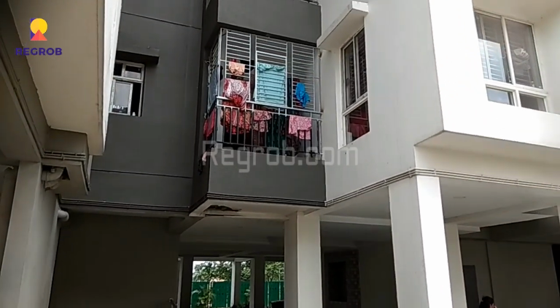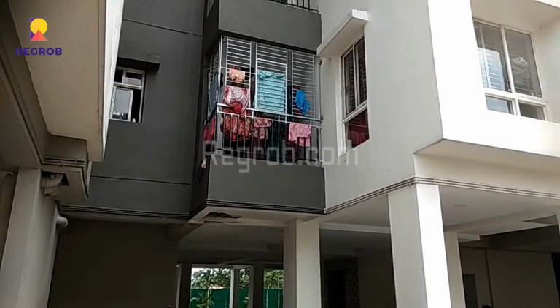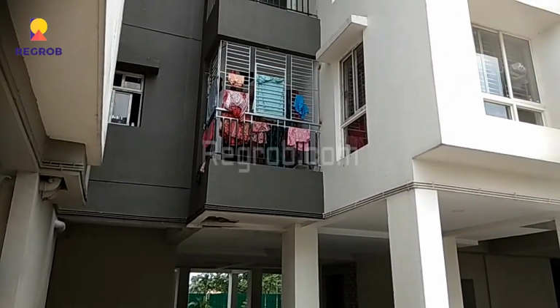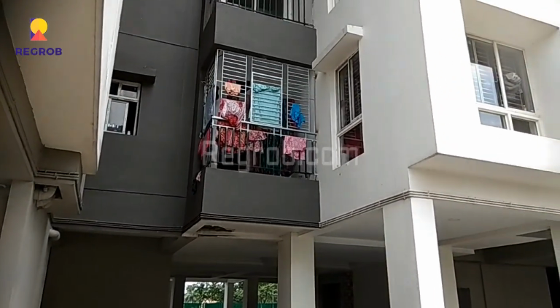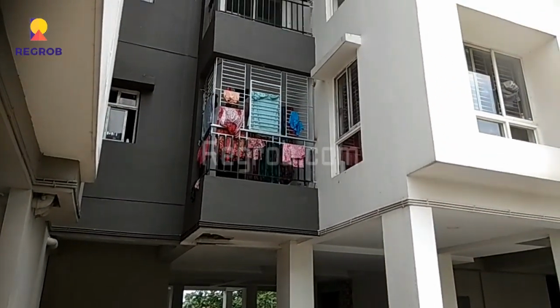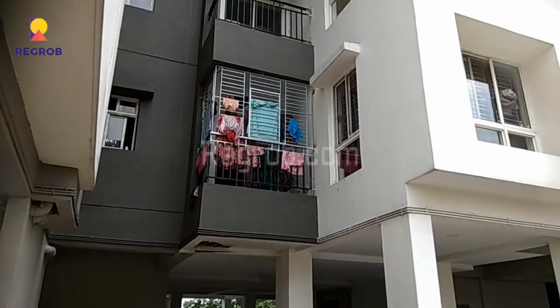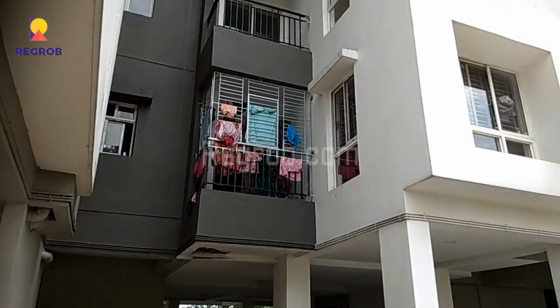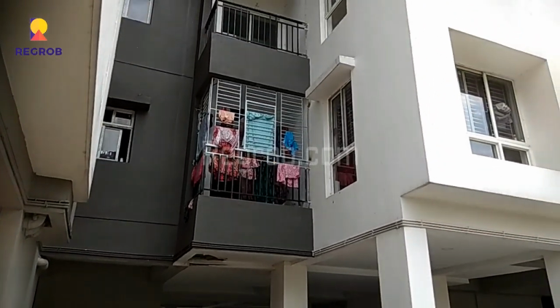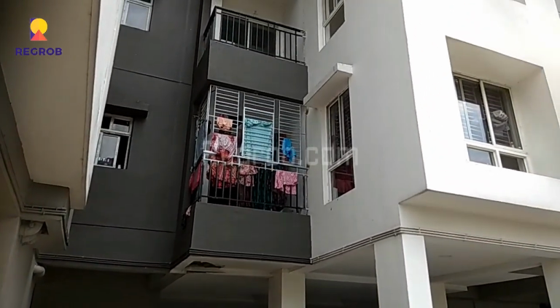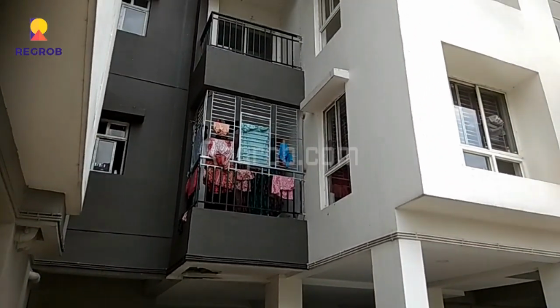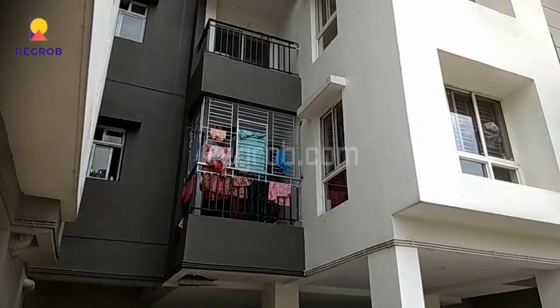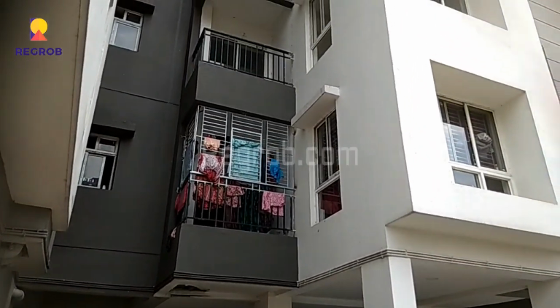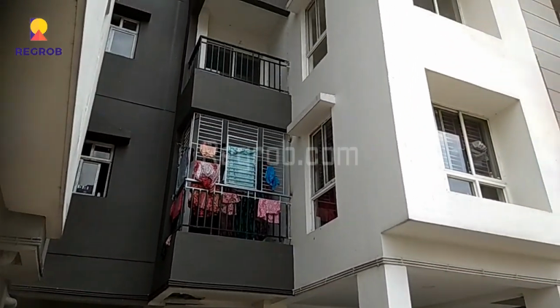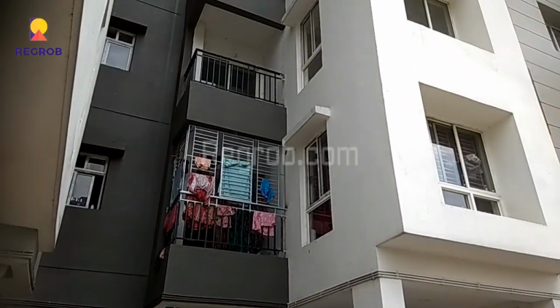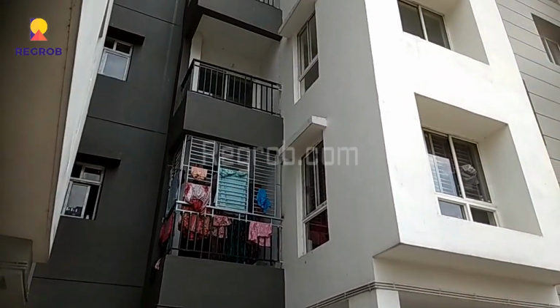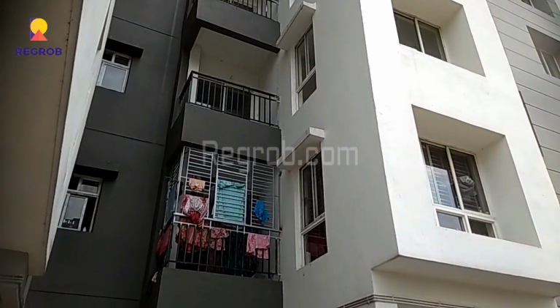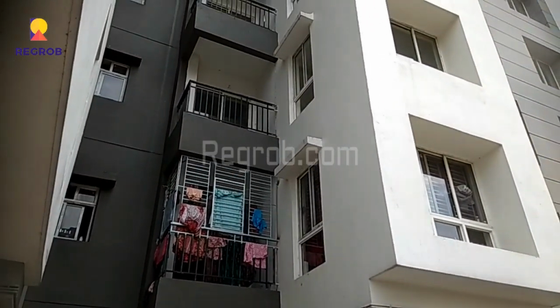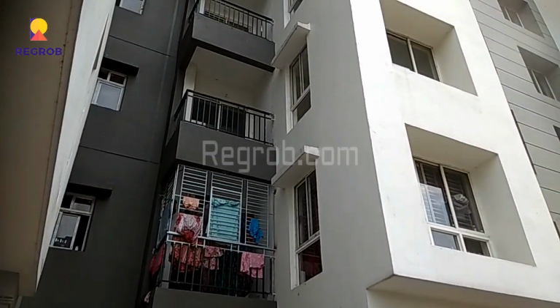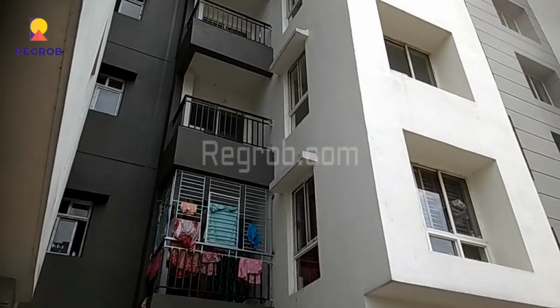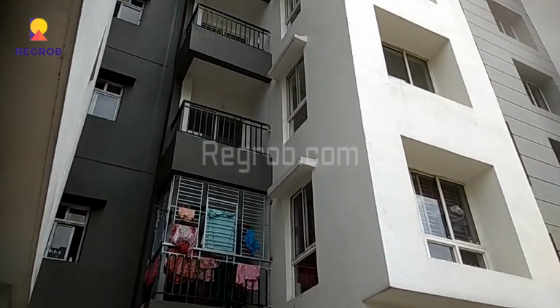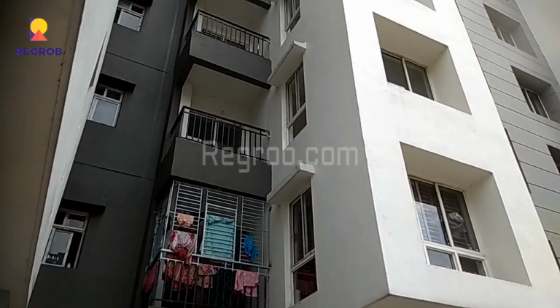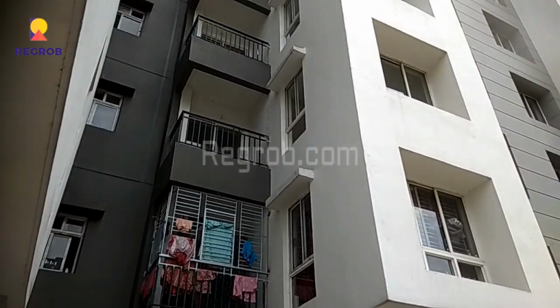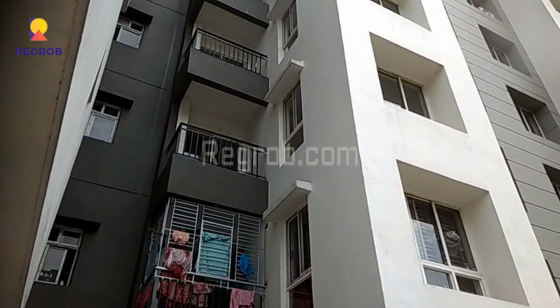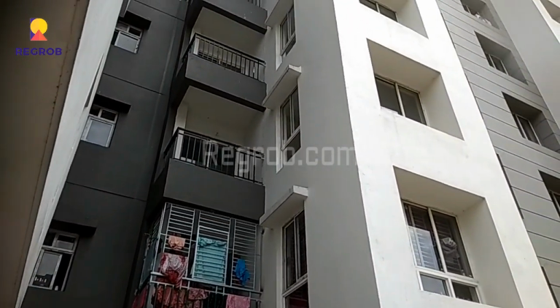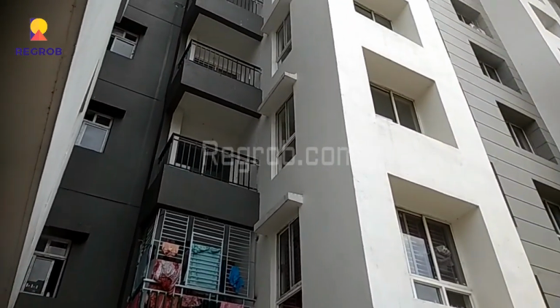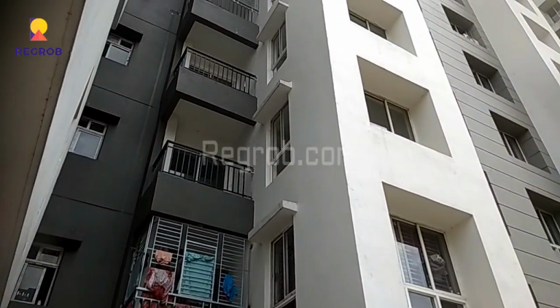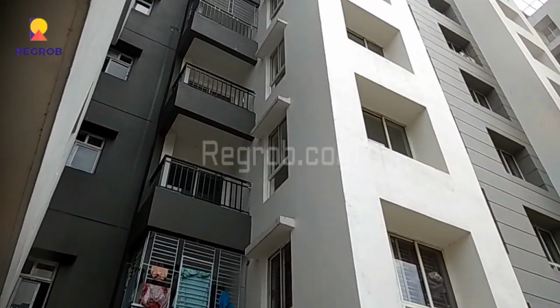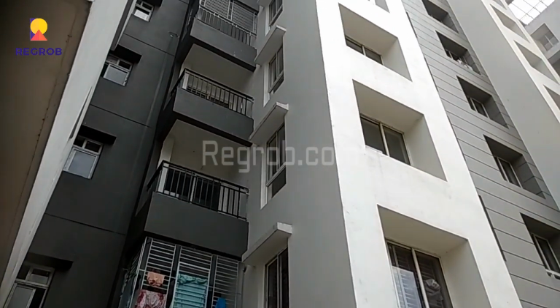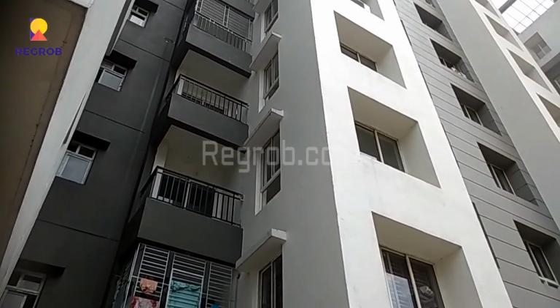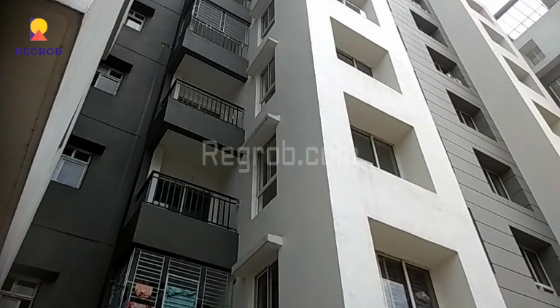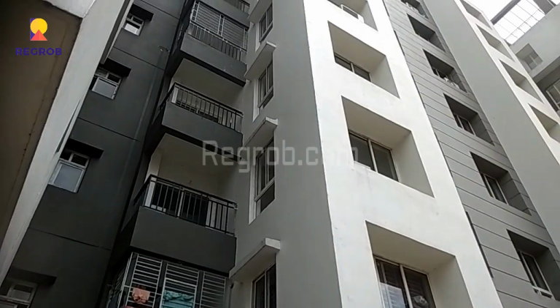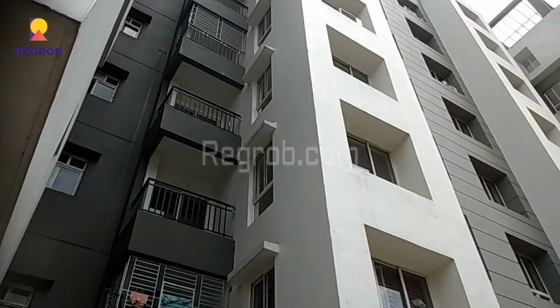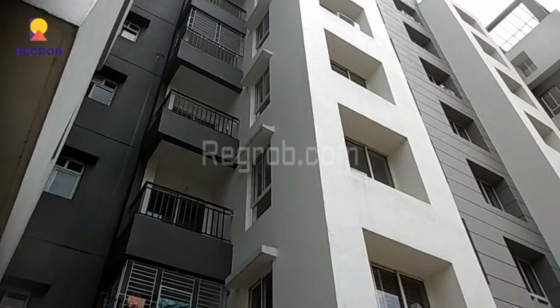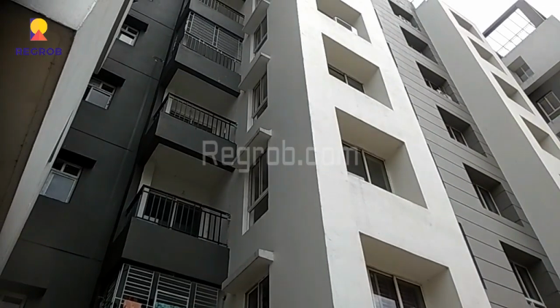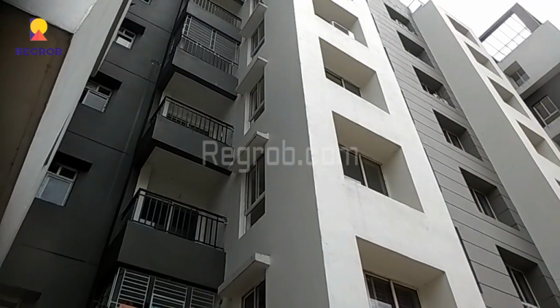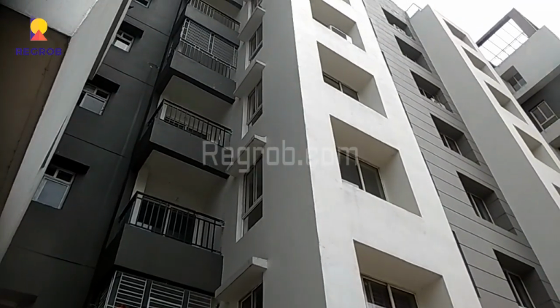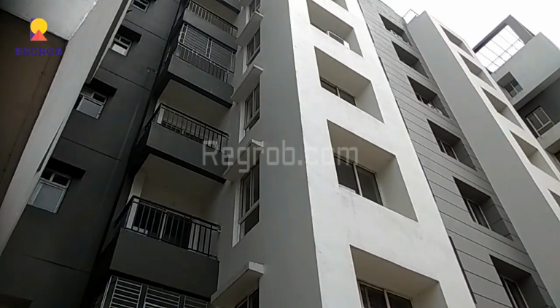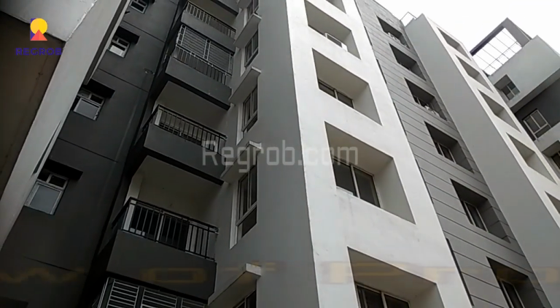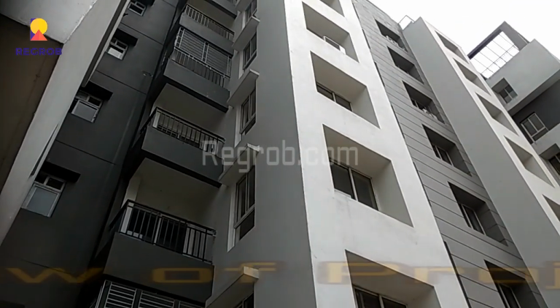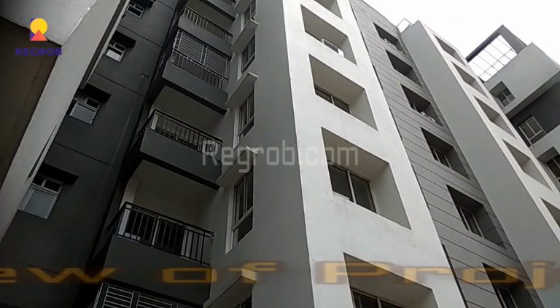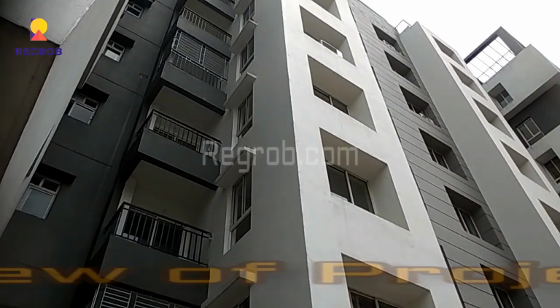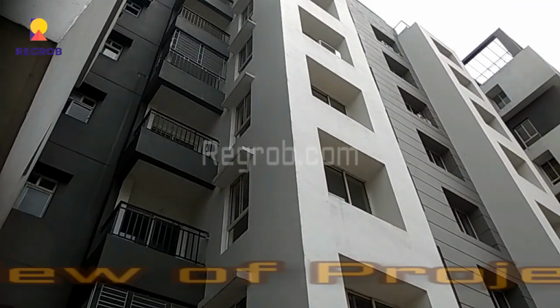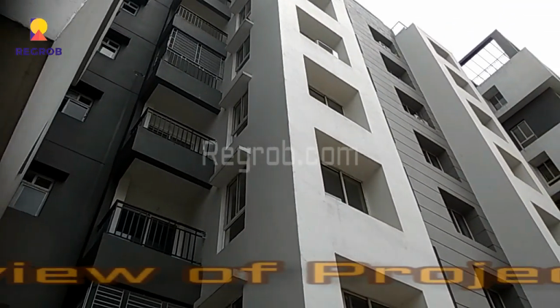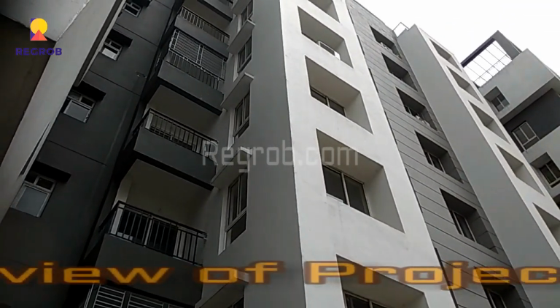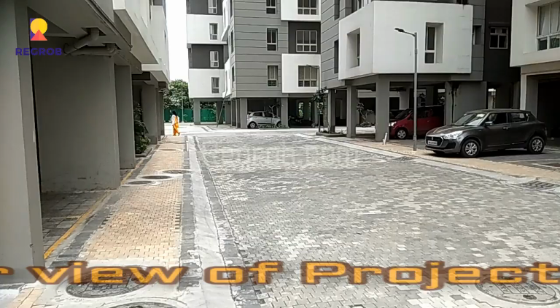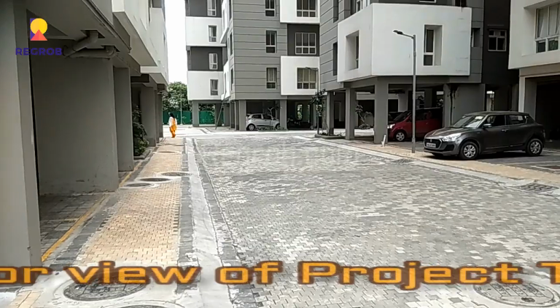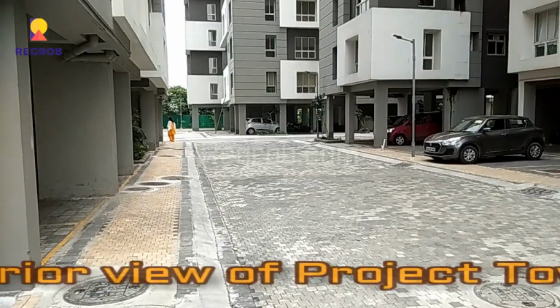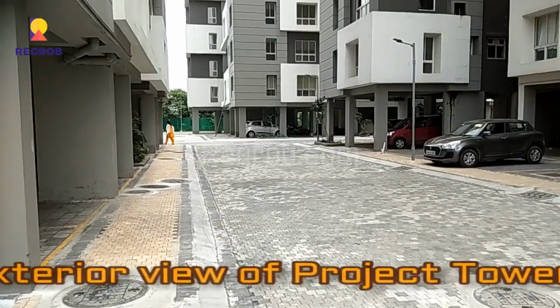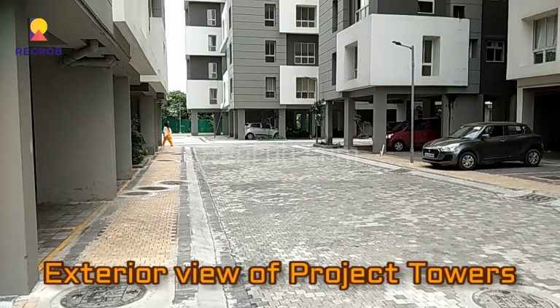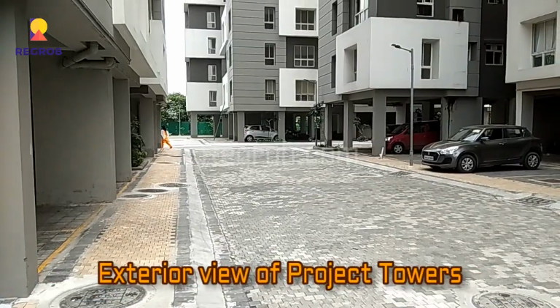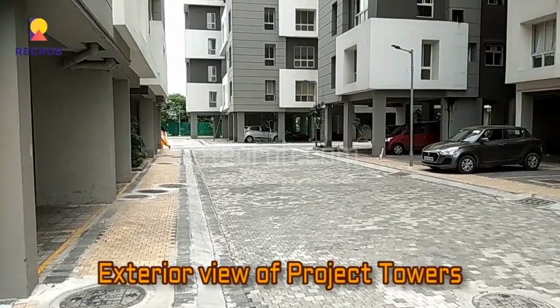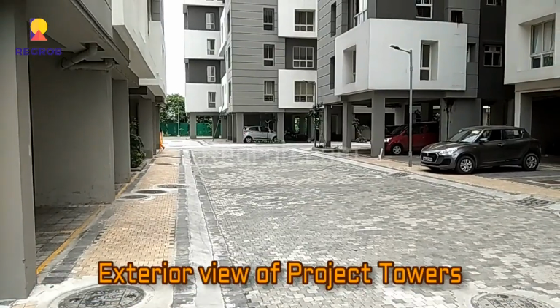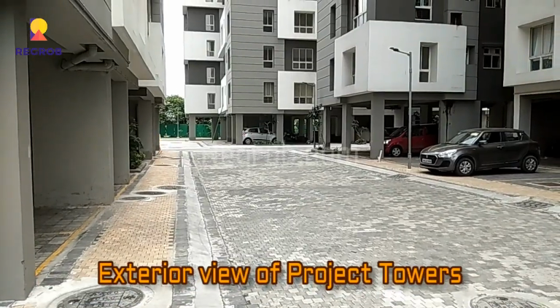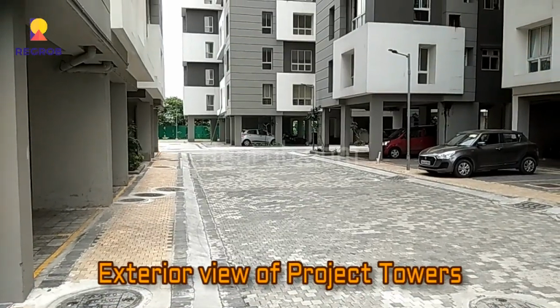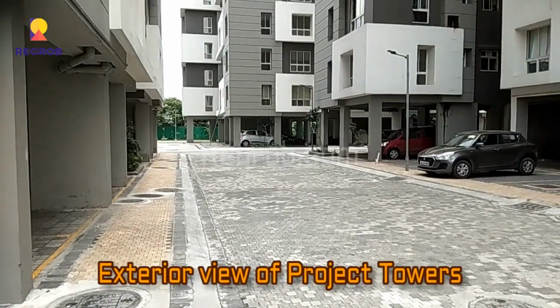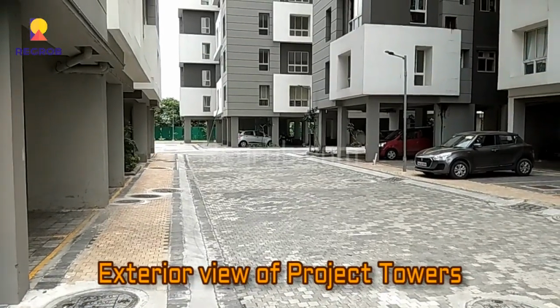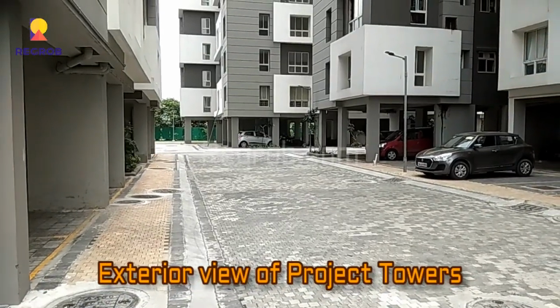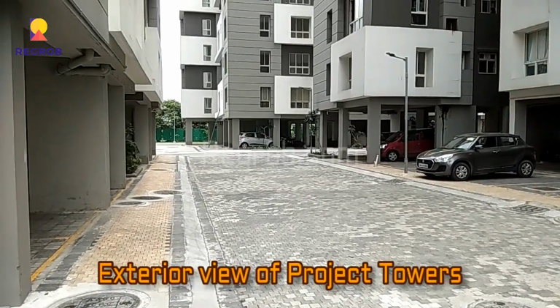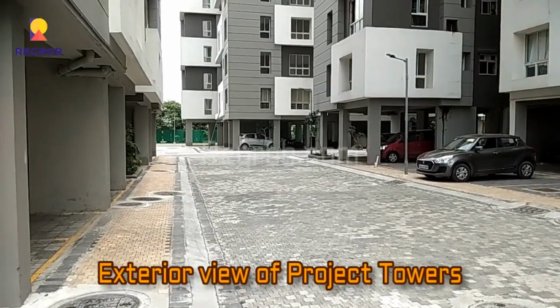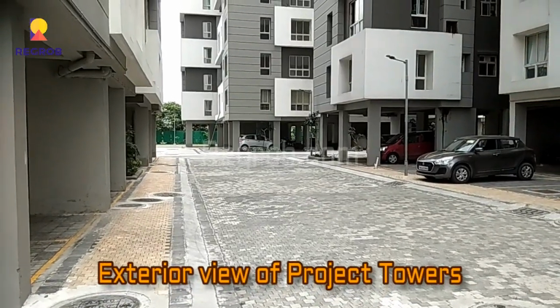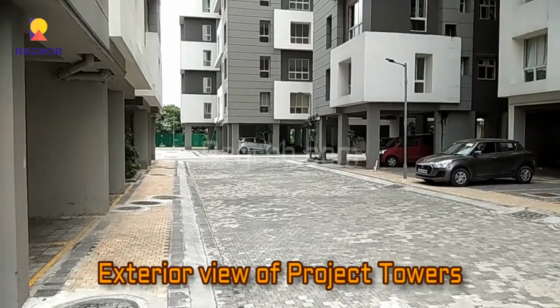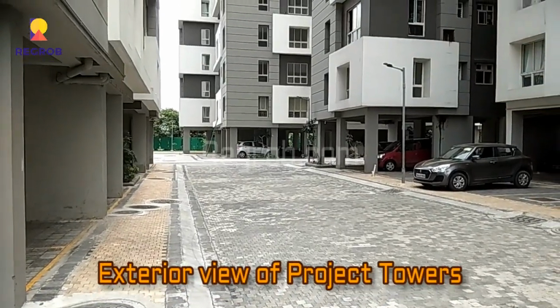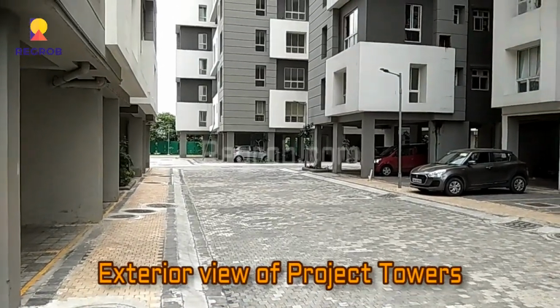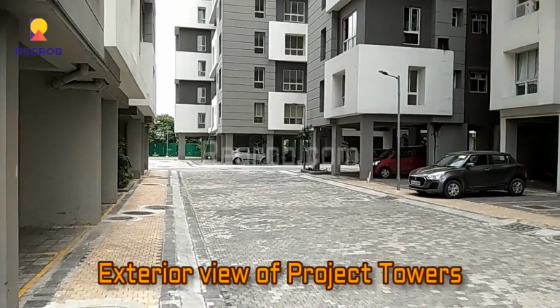So this is phase 1 of Rhea Manbhari Greens project. Here you can take the exterior view of the project towers.